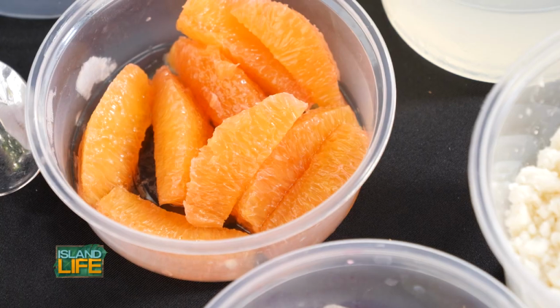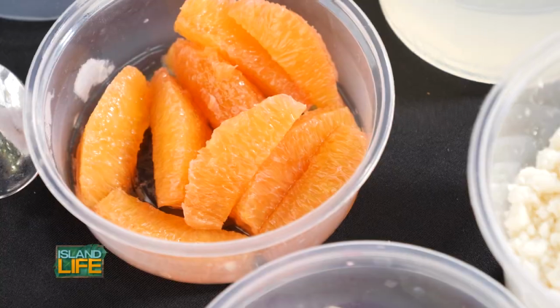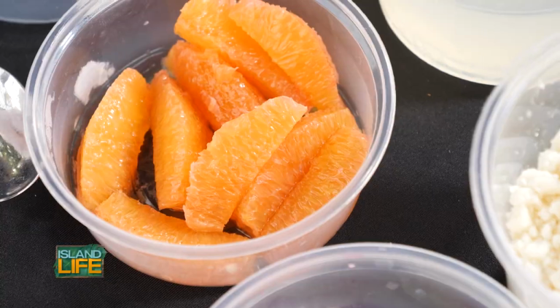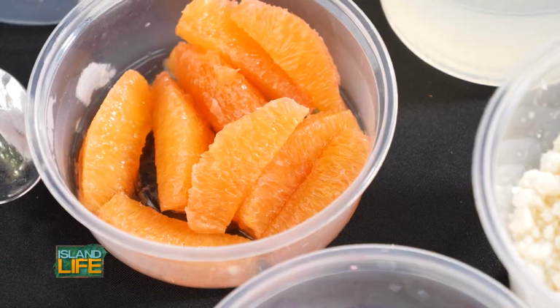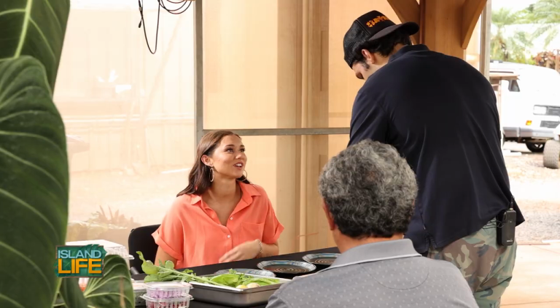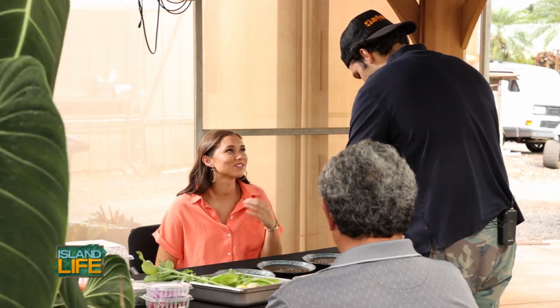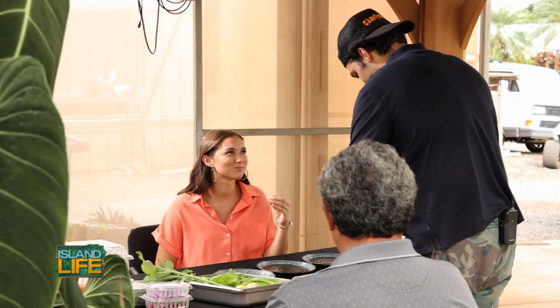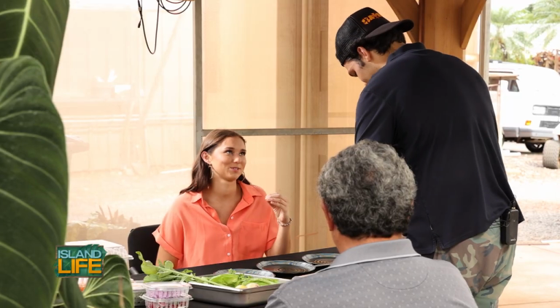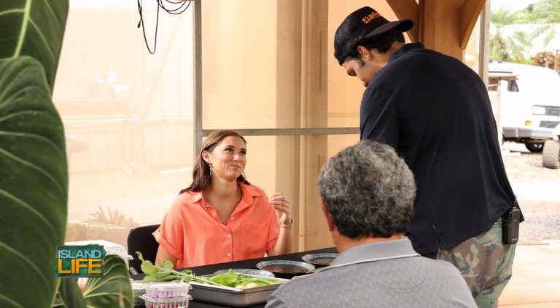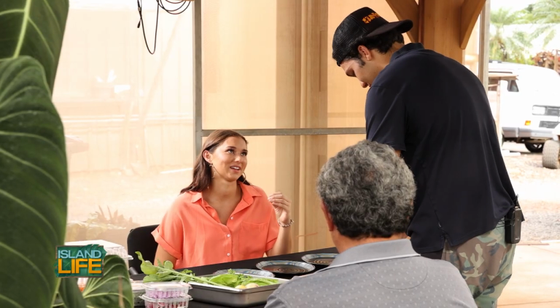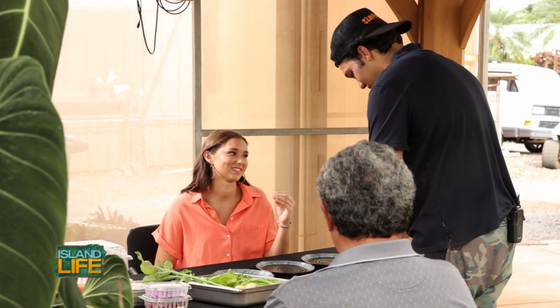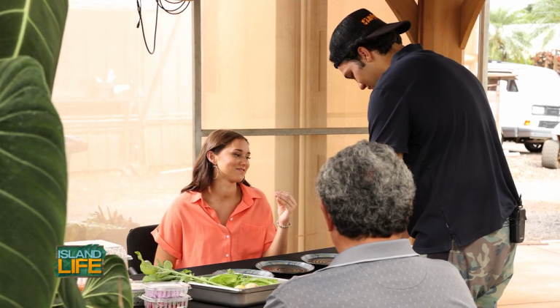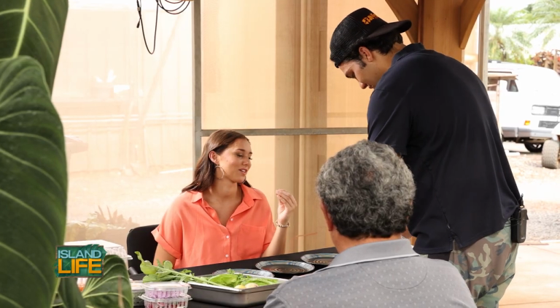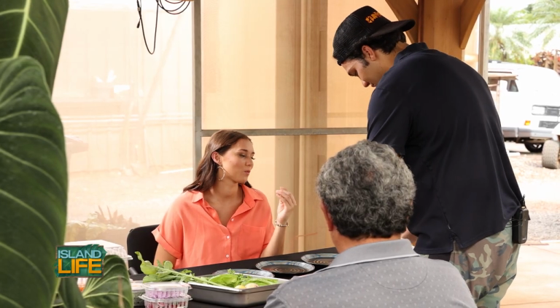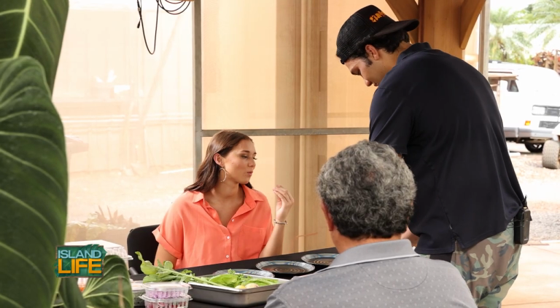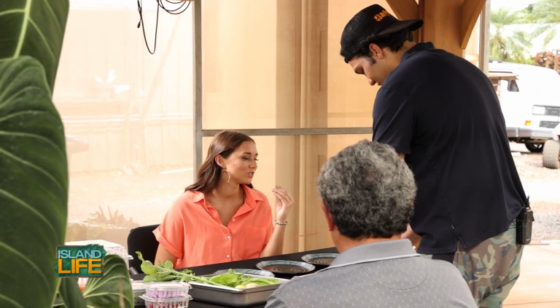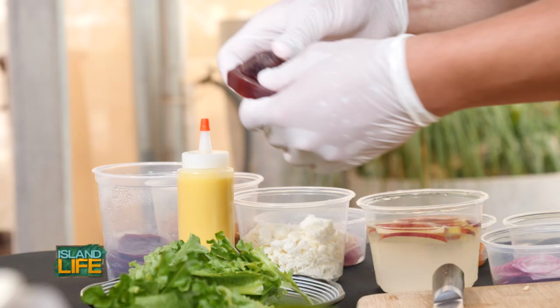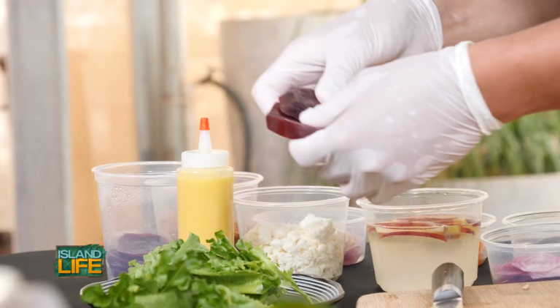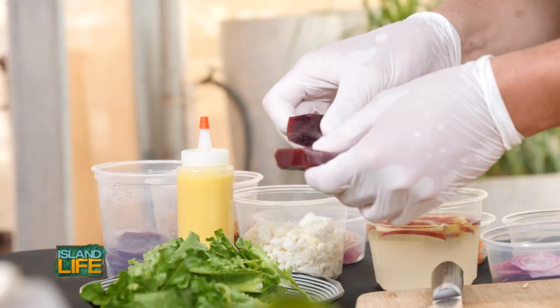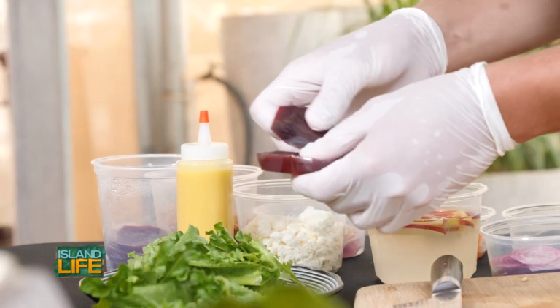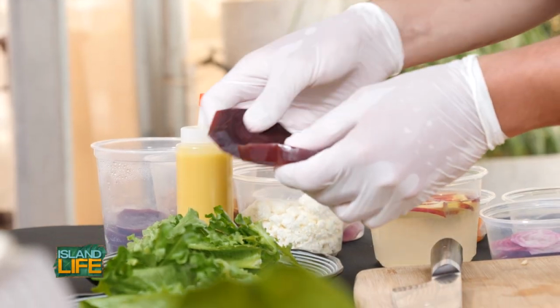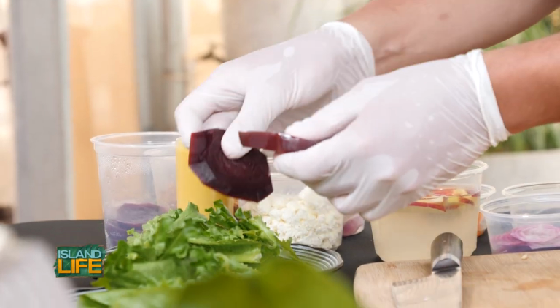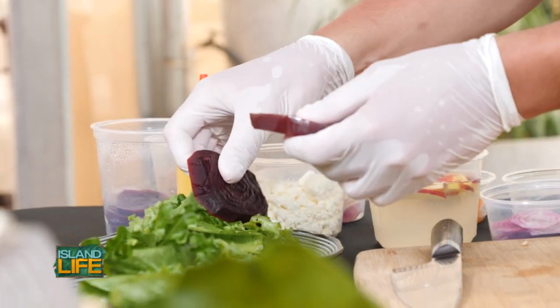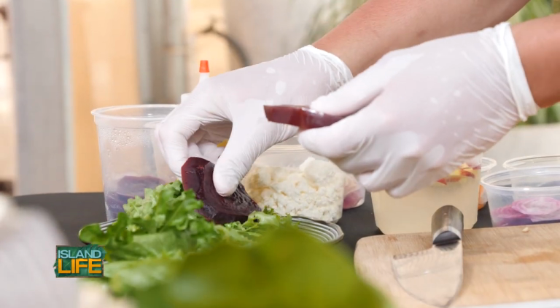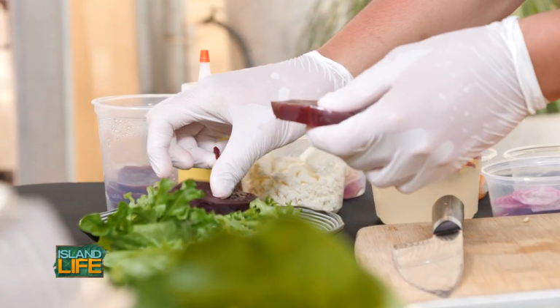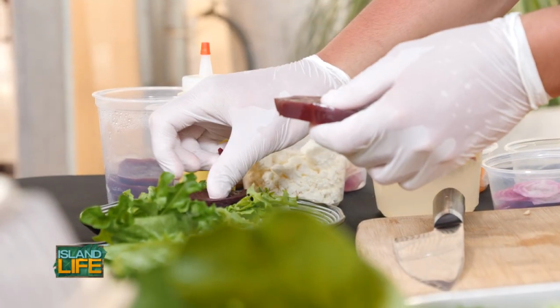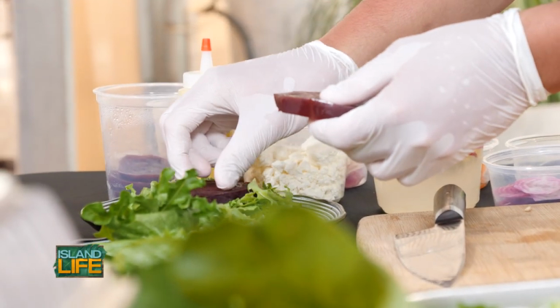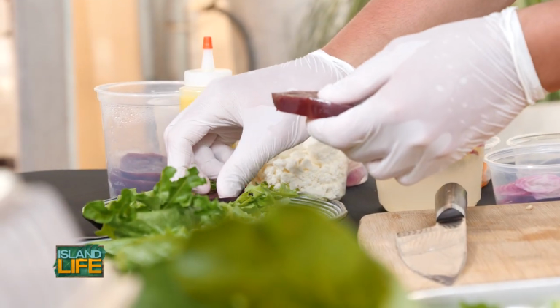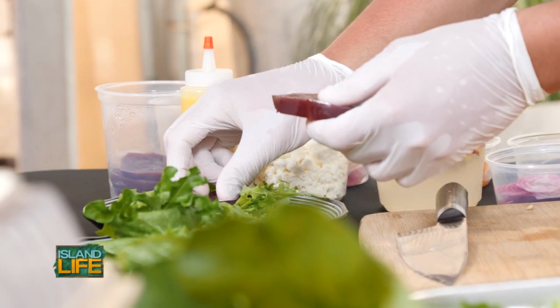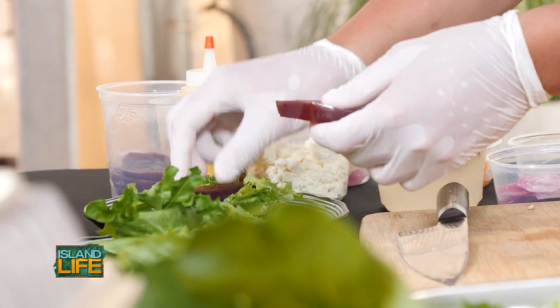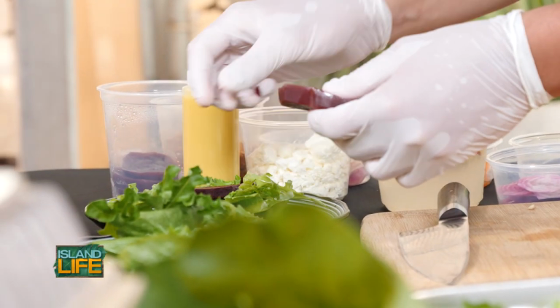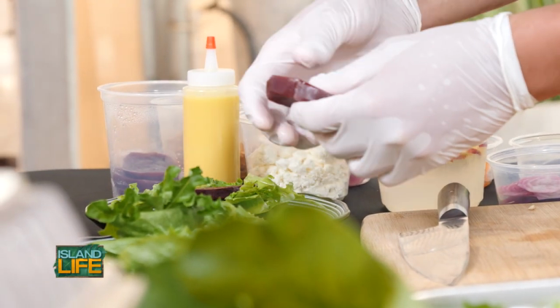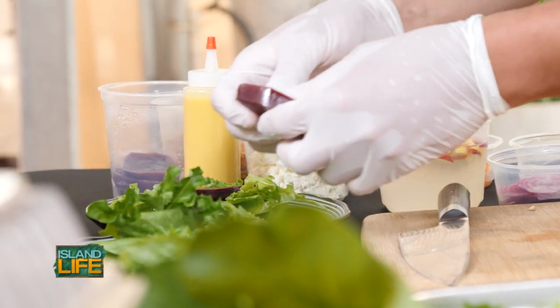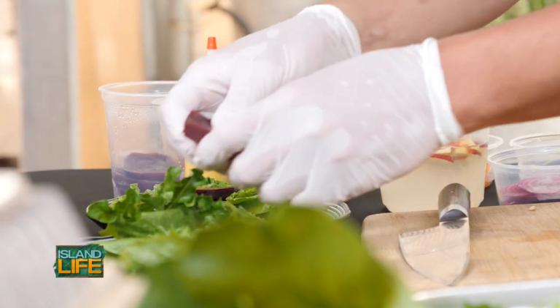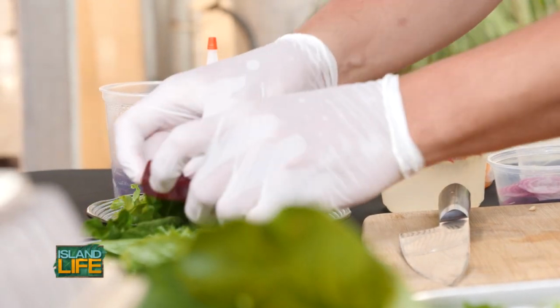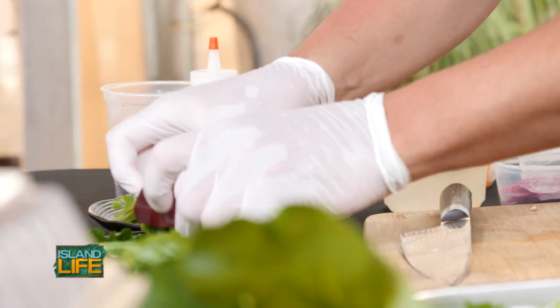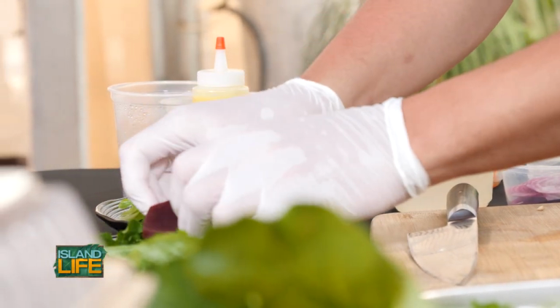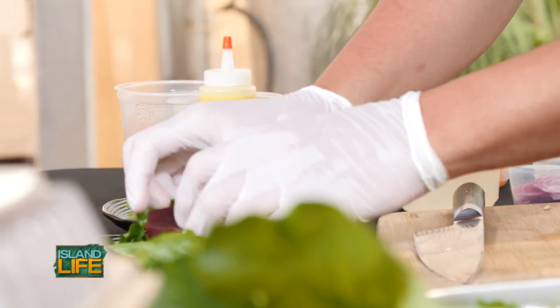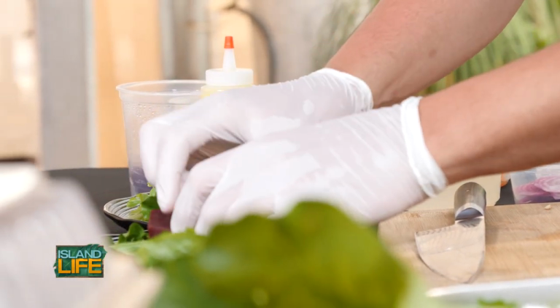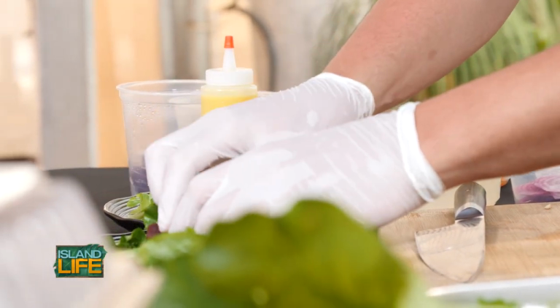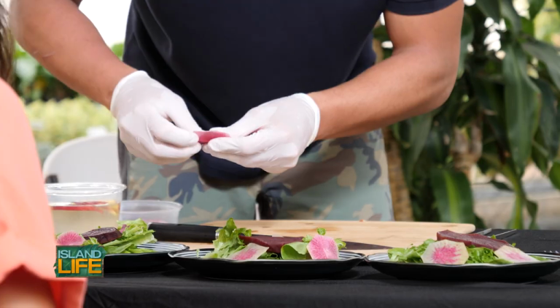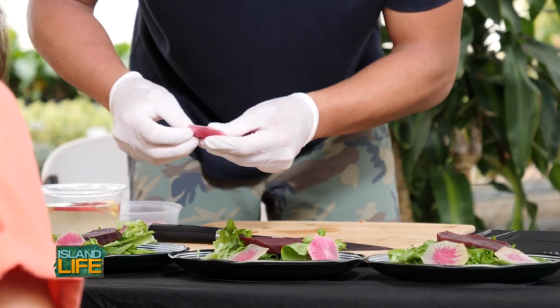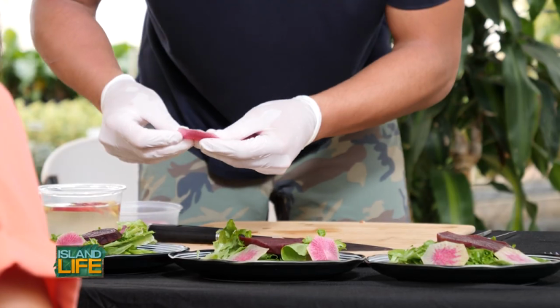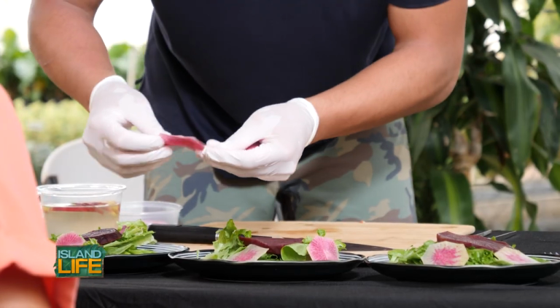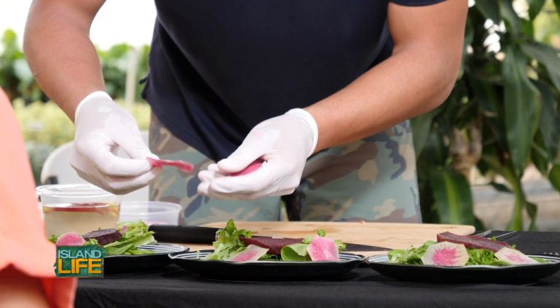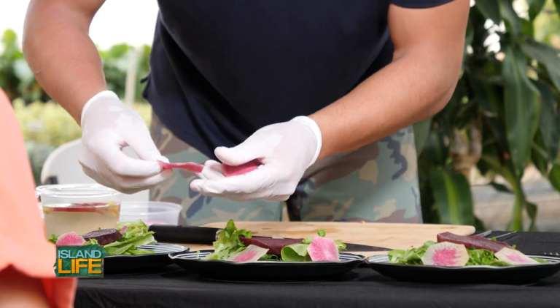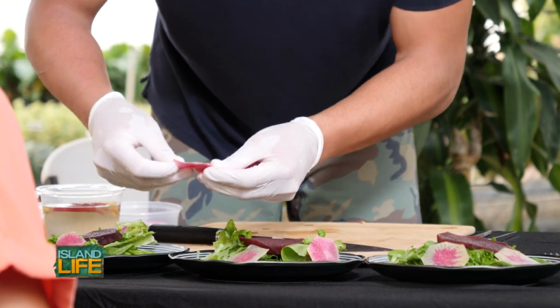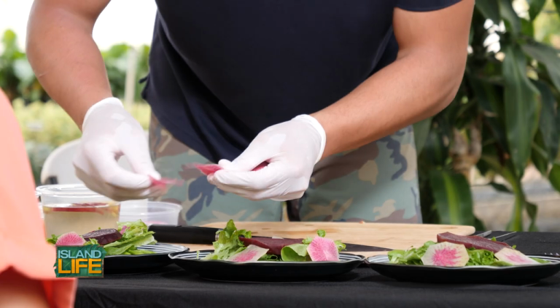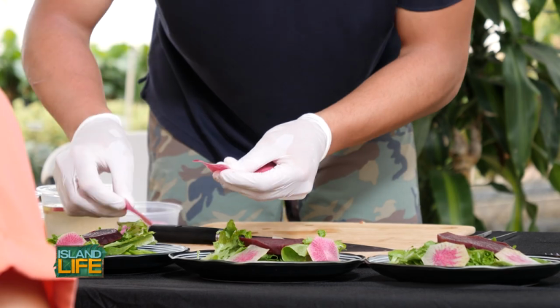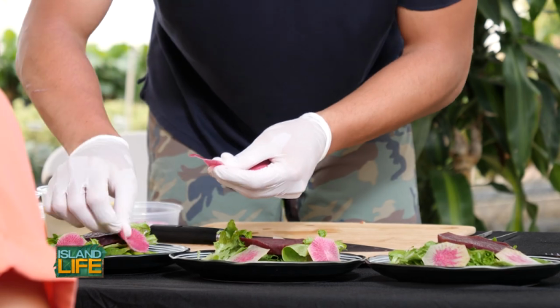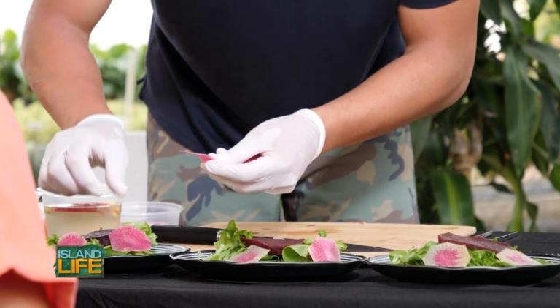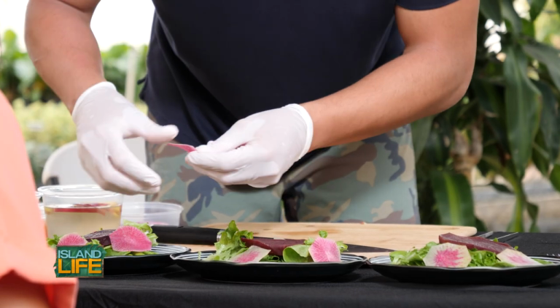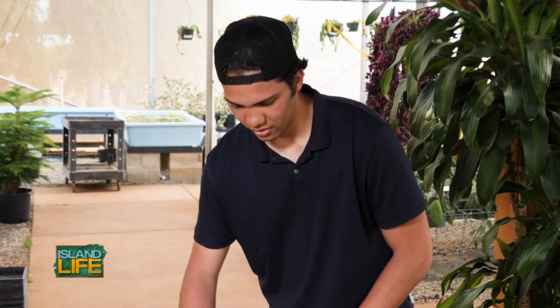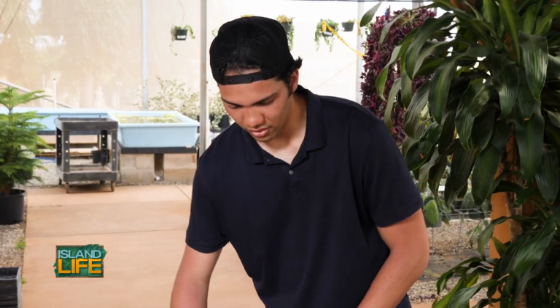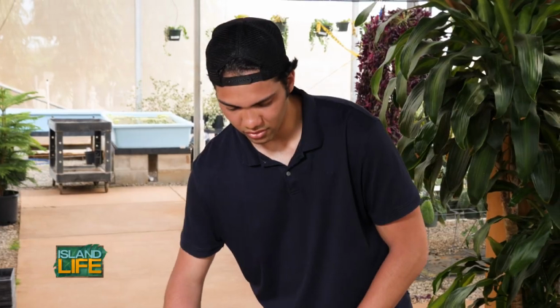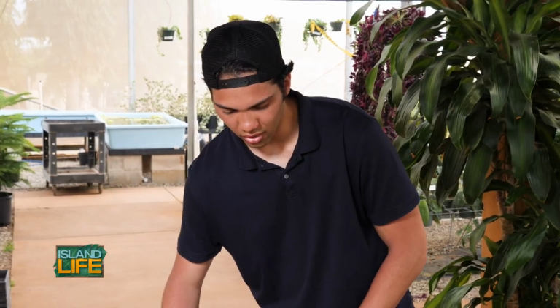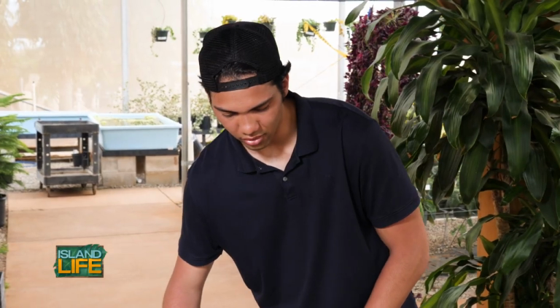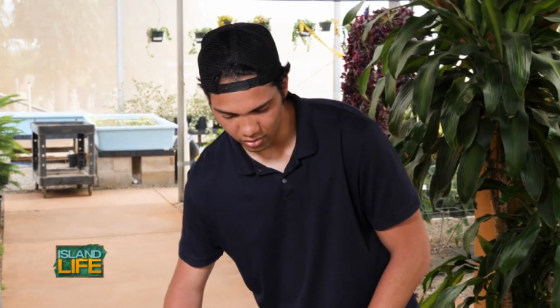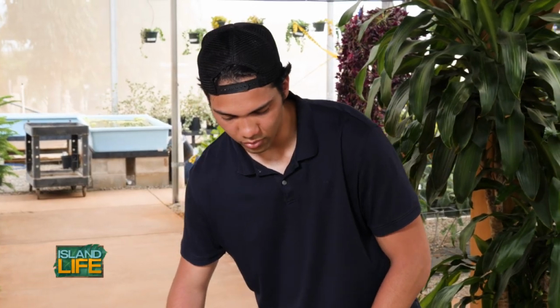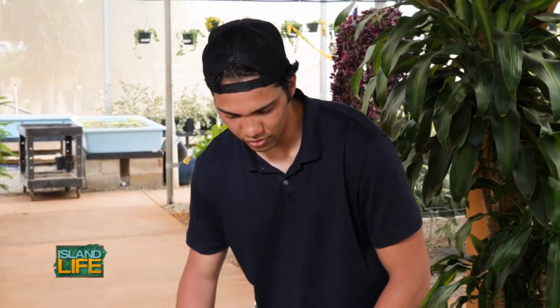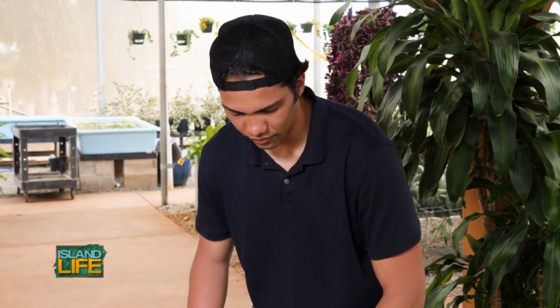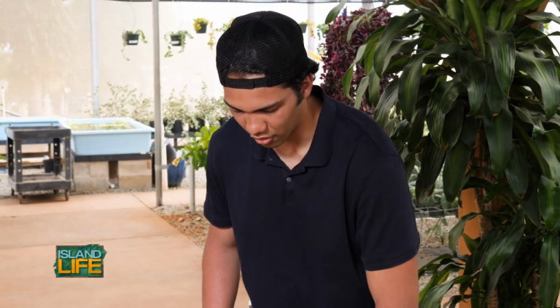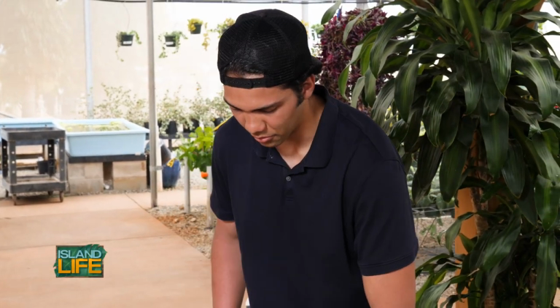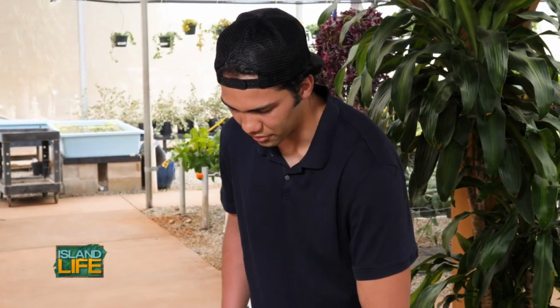From a chef's perspective, if someone's trying to start using local products, what are the essentials? Start talking with your farmers.